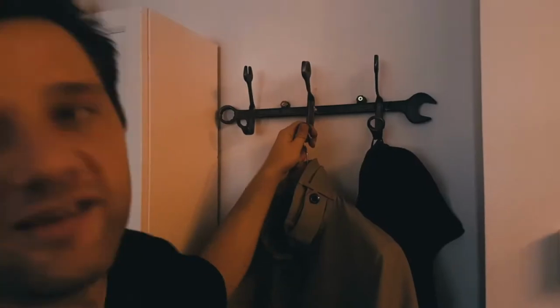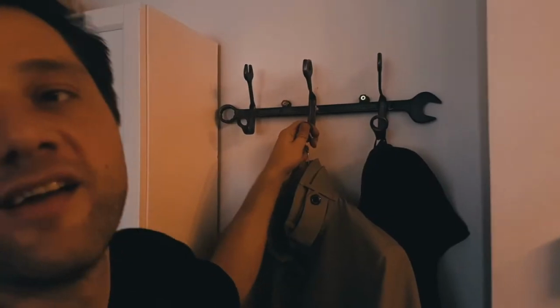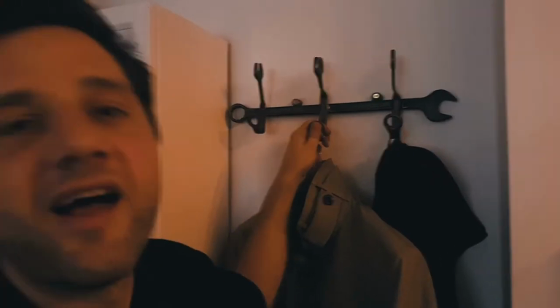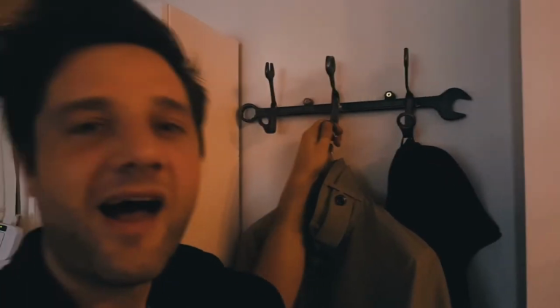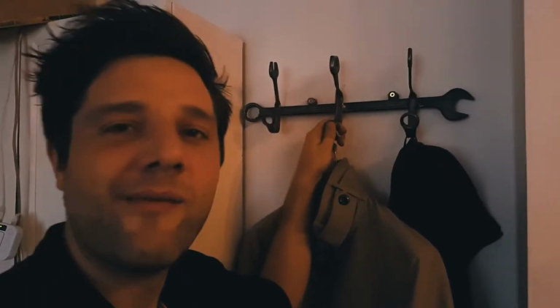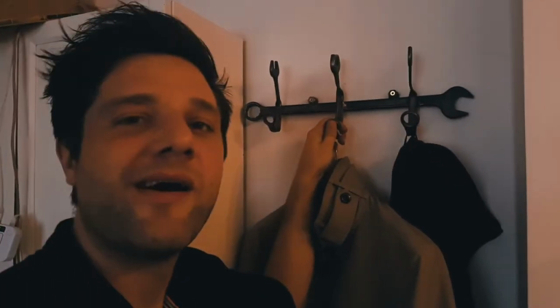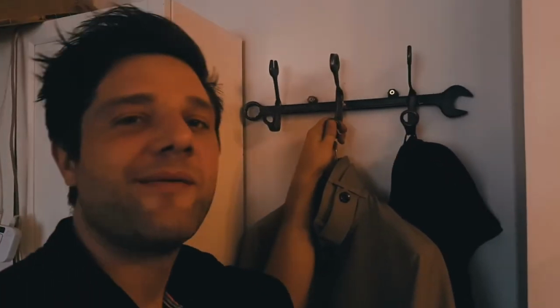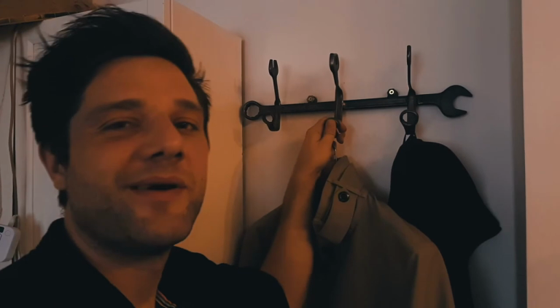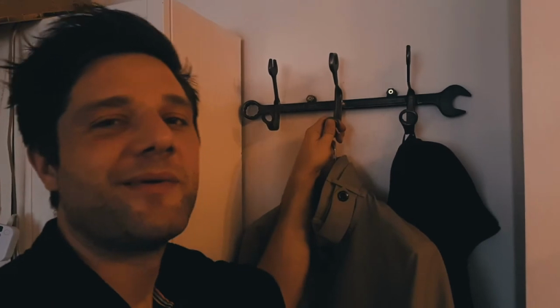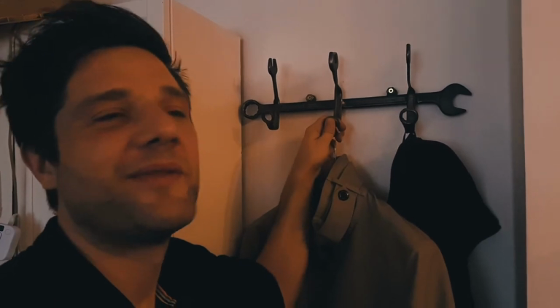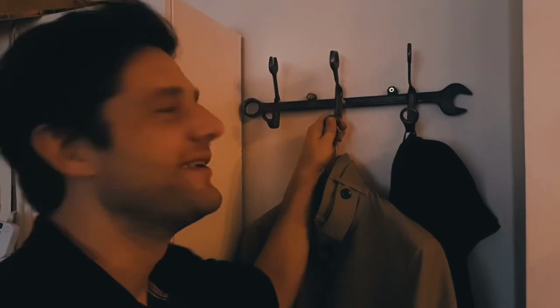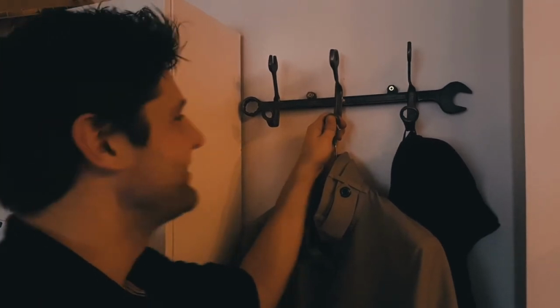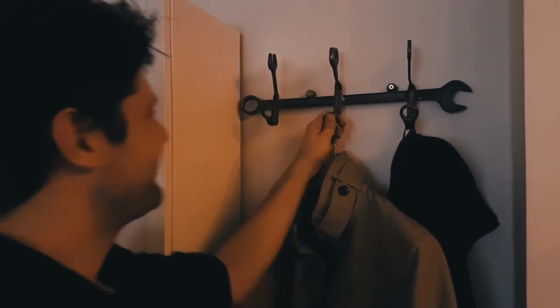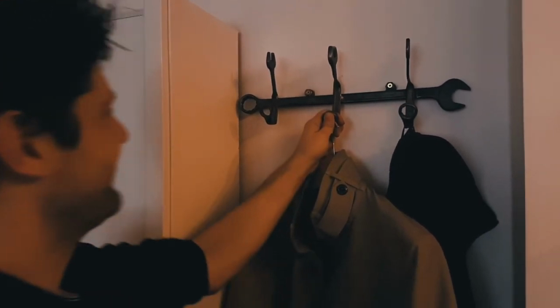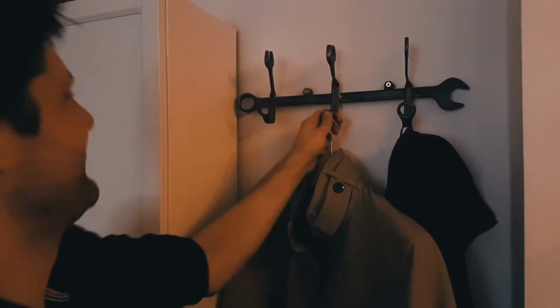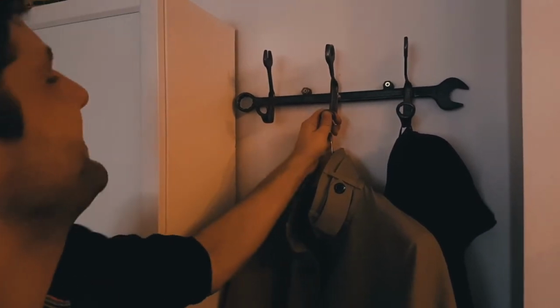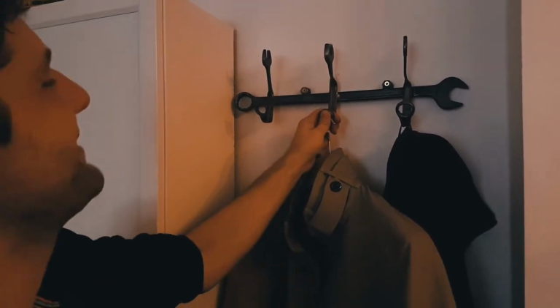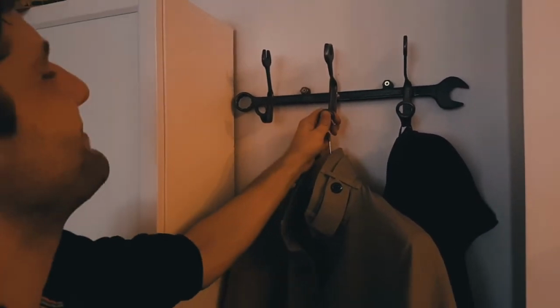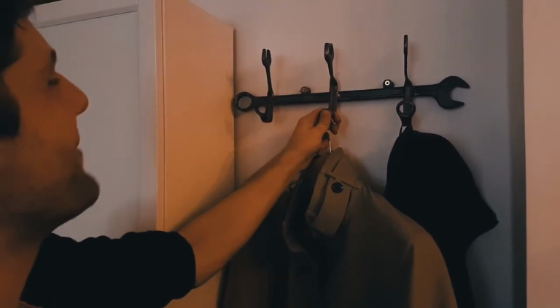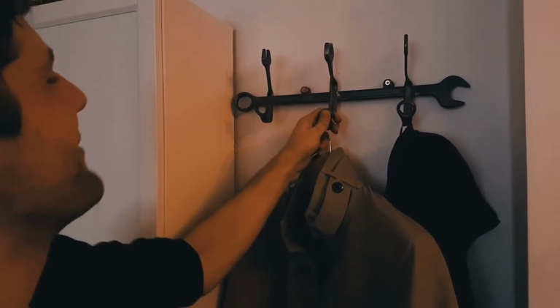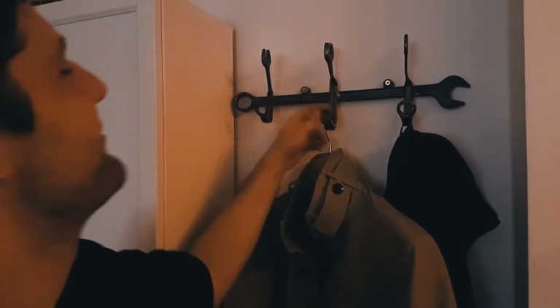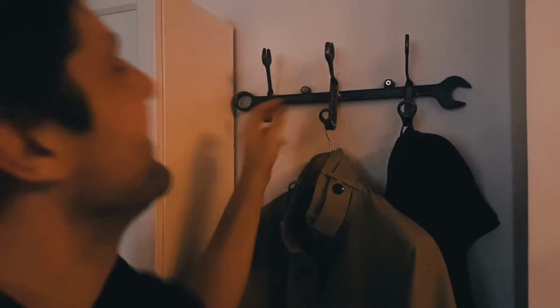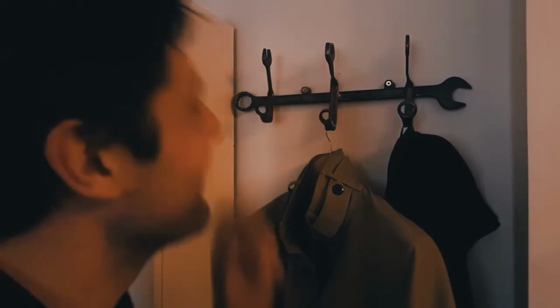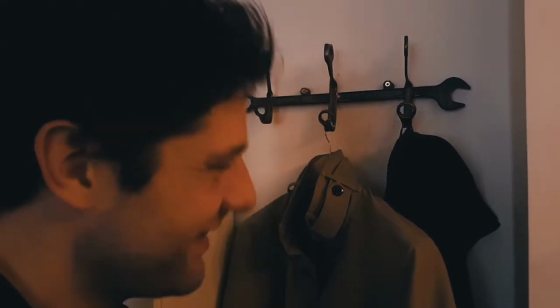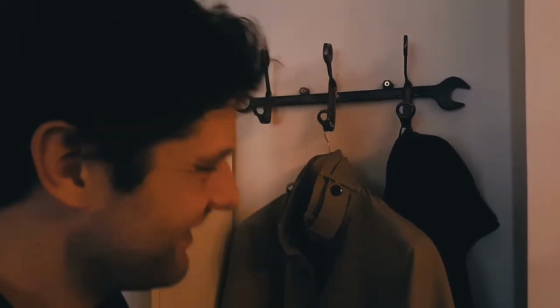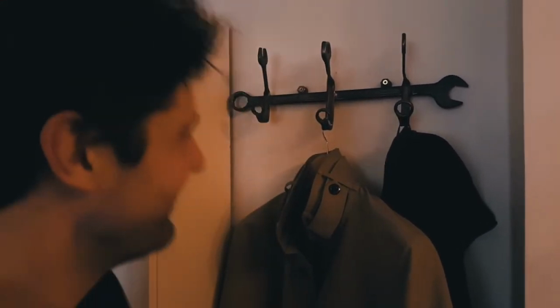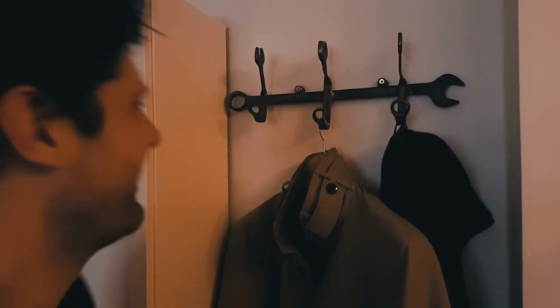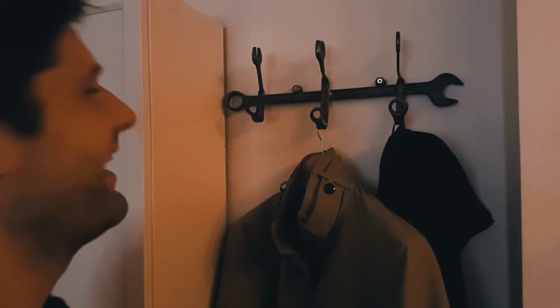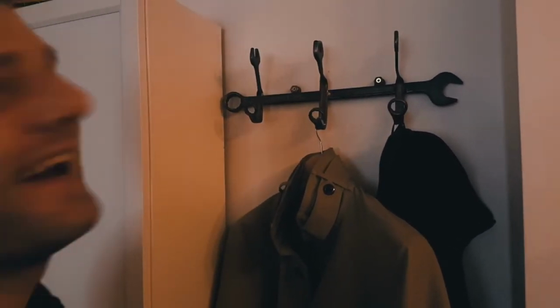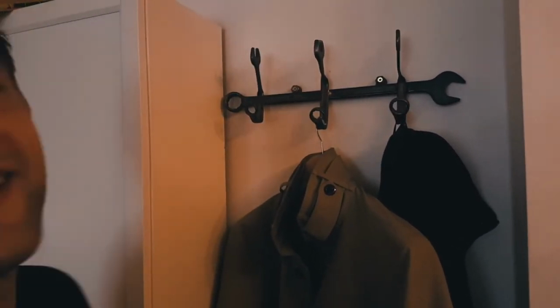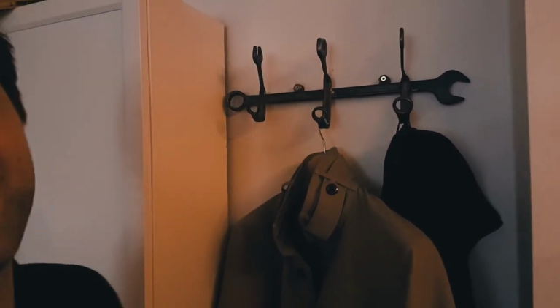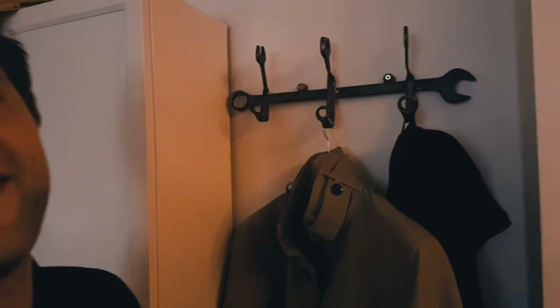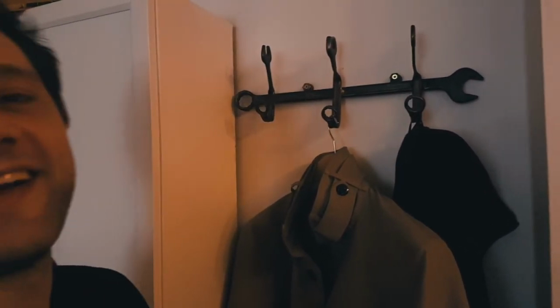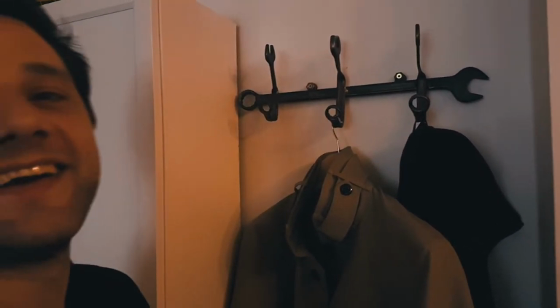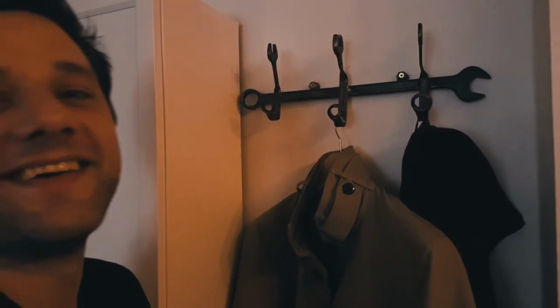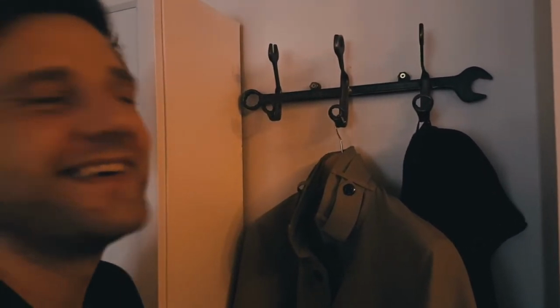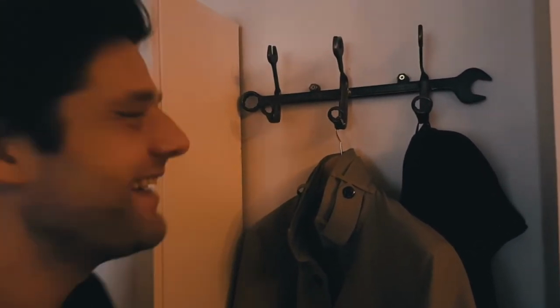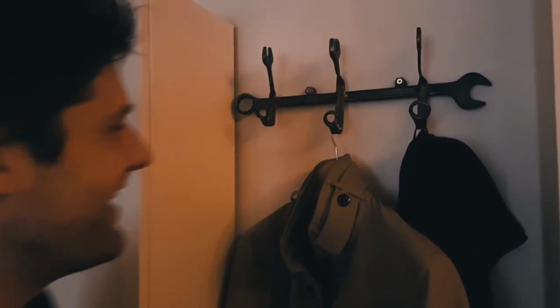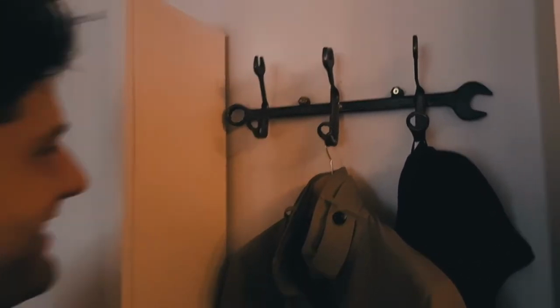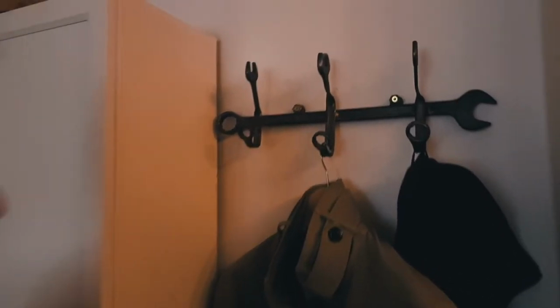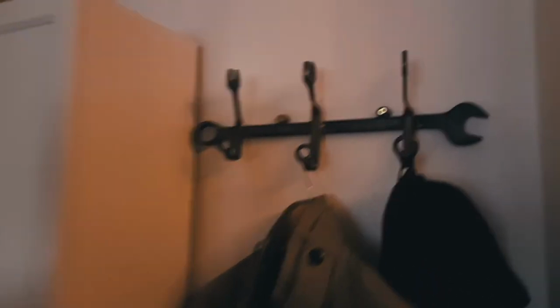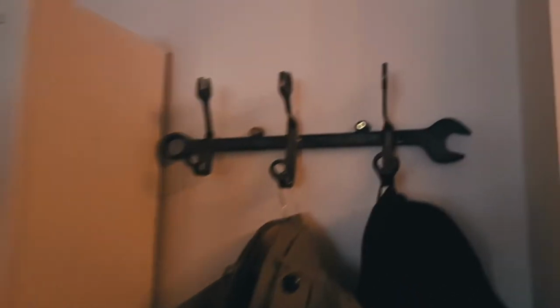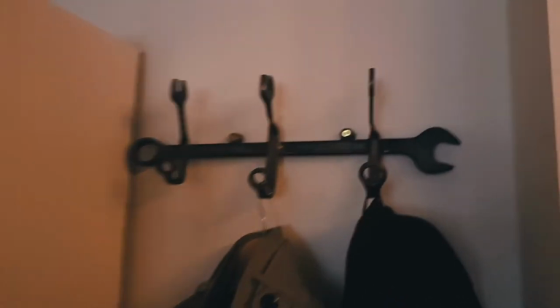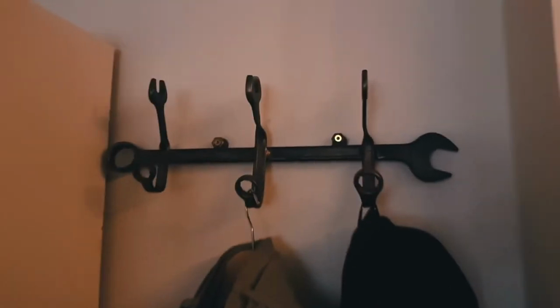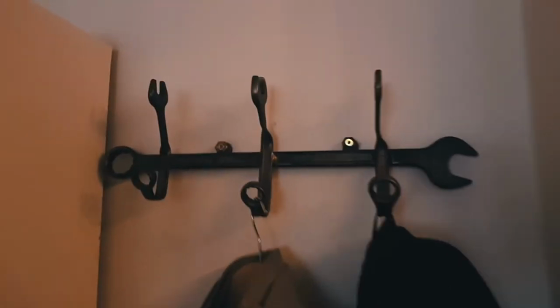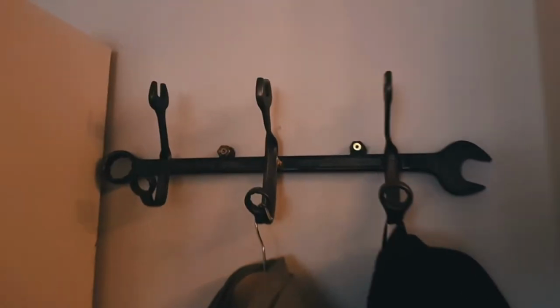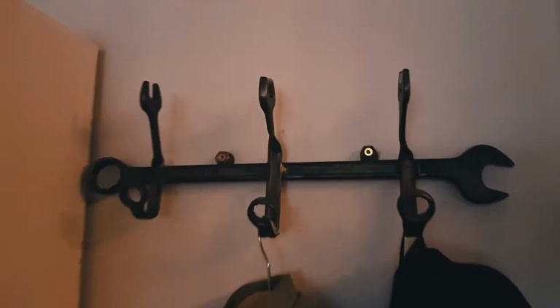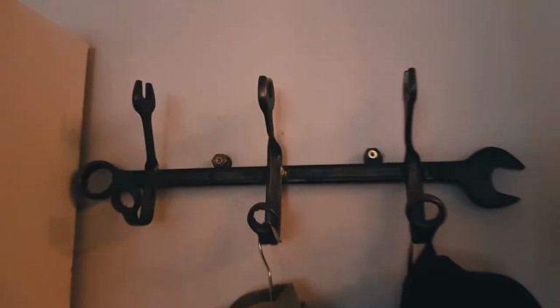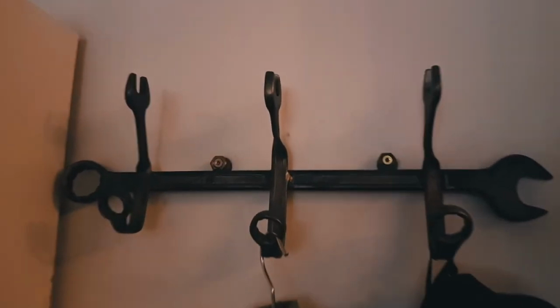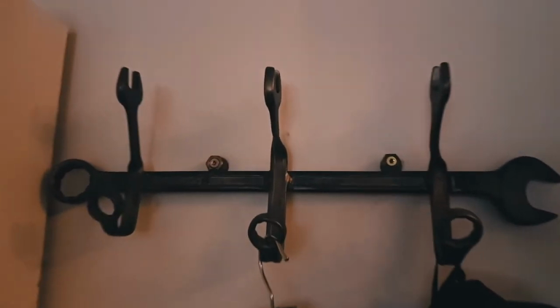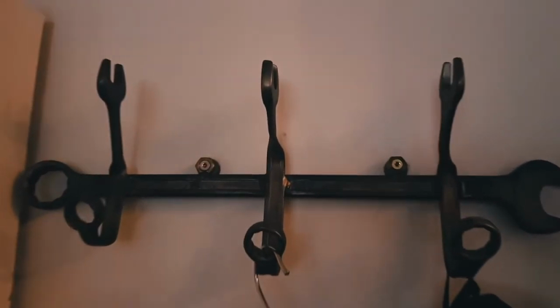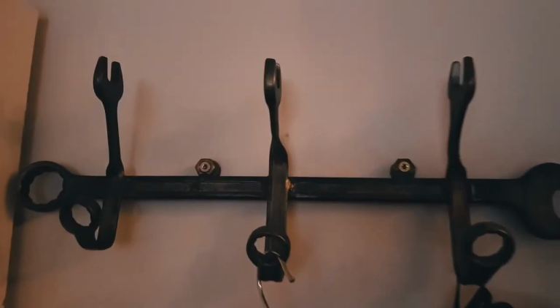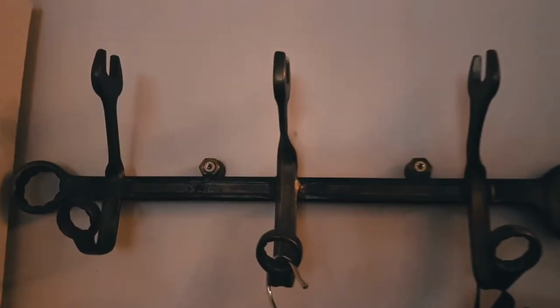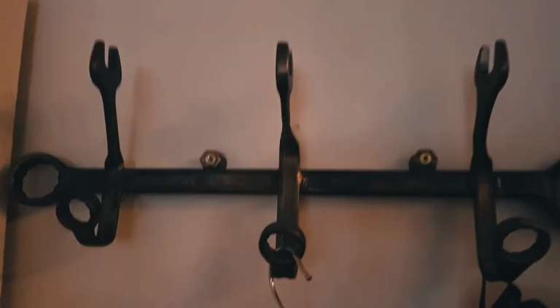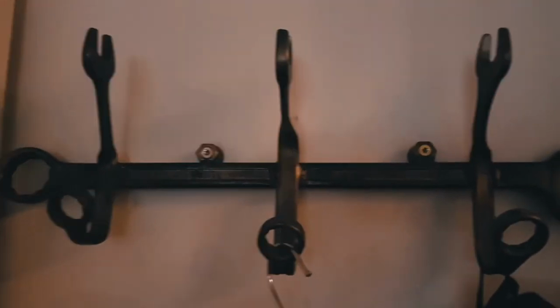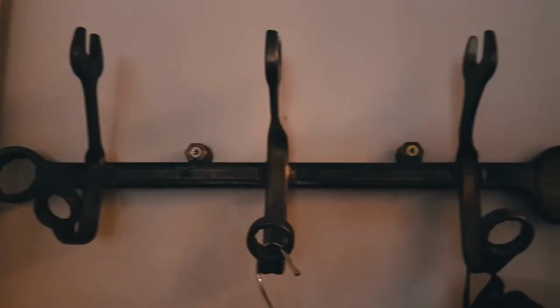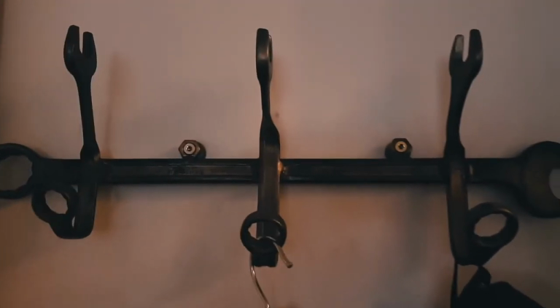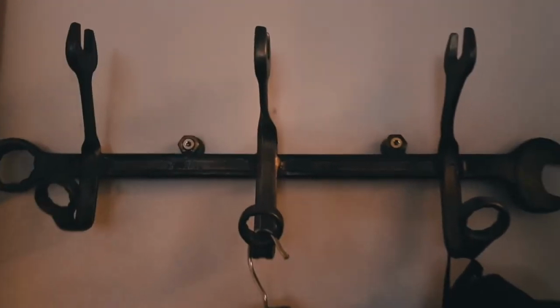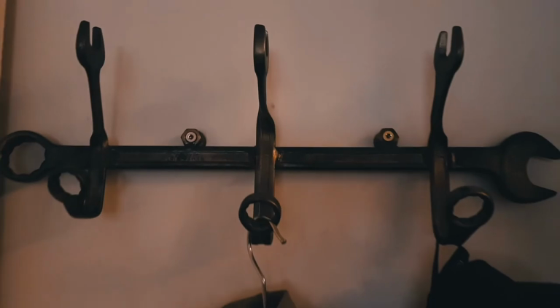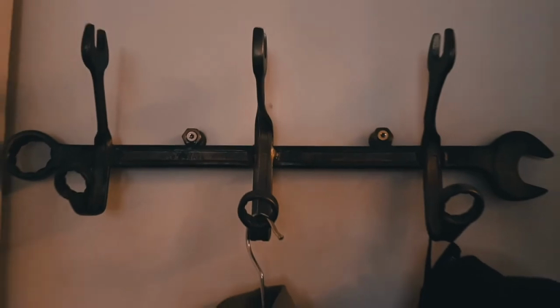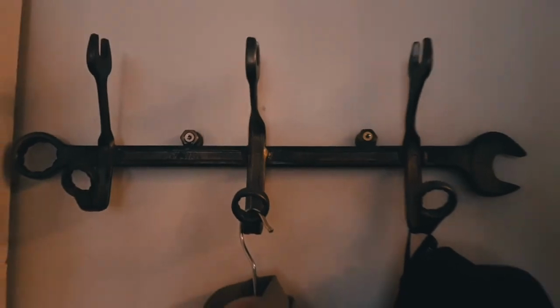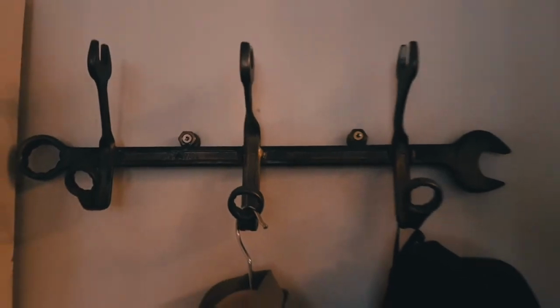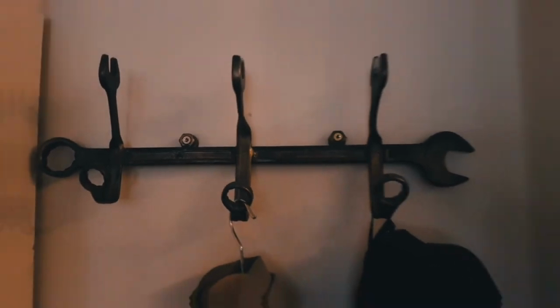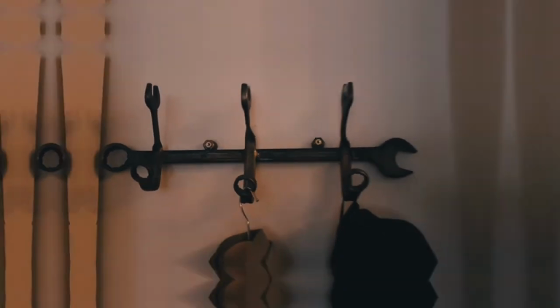I'm happy about this — this is perfect. I got a coat hanger, nice, and it's more functional than the first one. It's great.